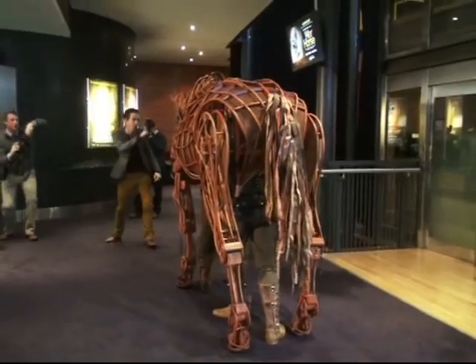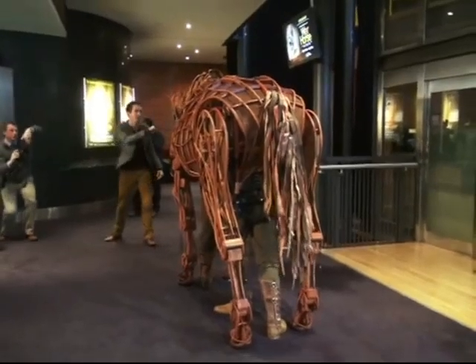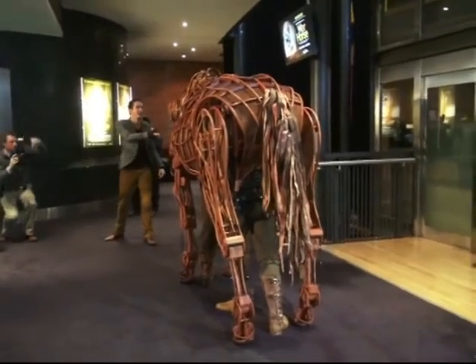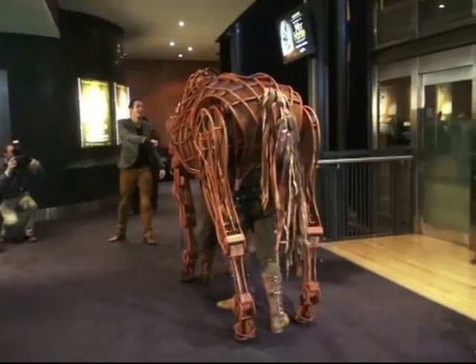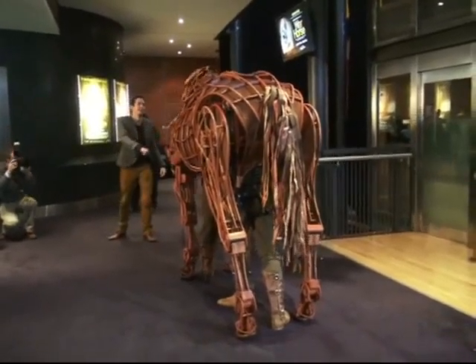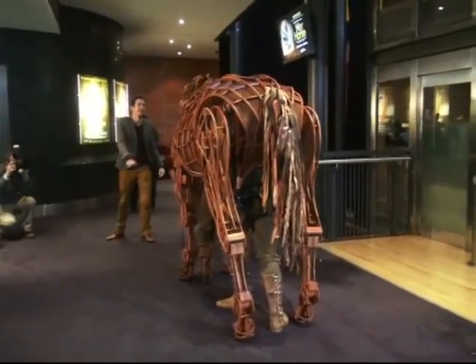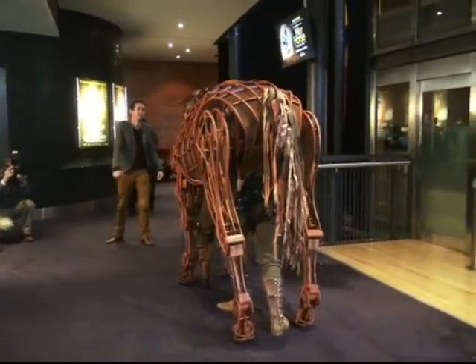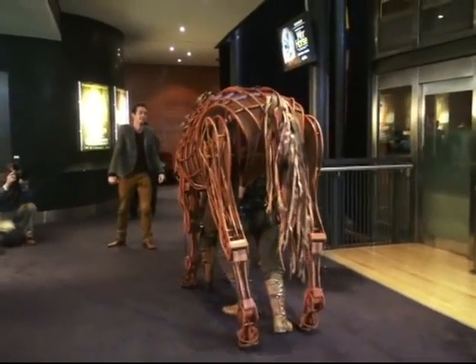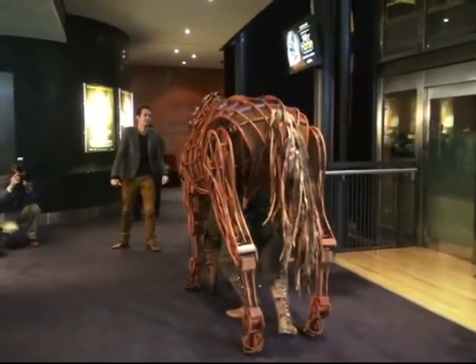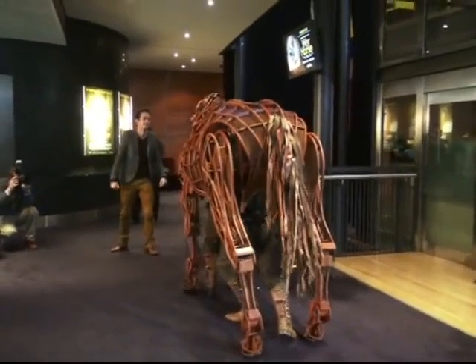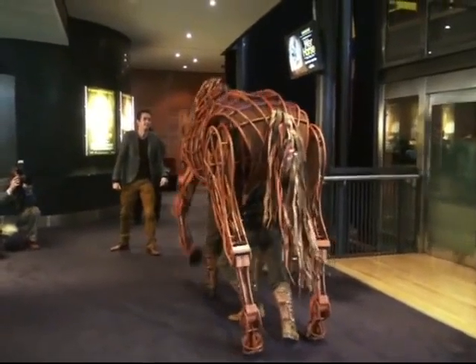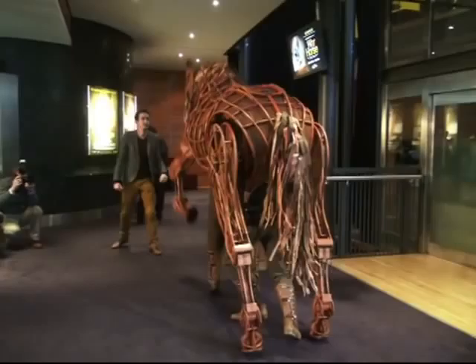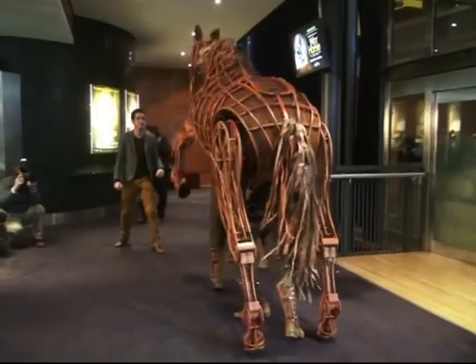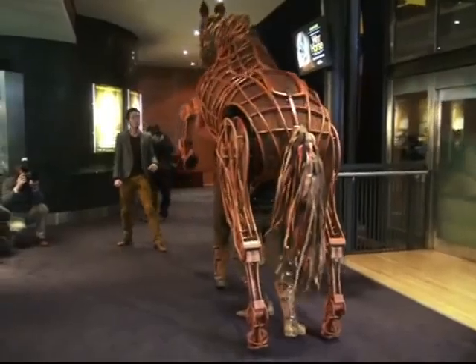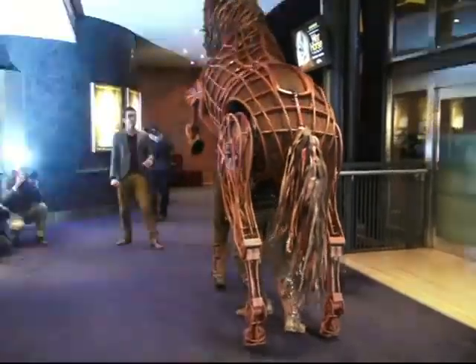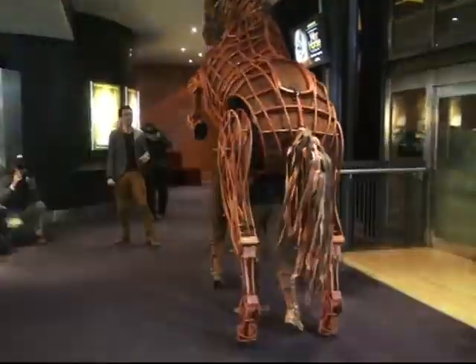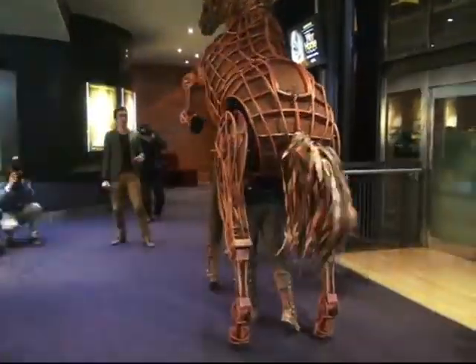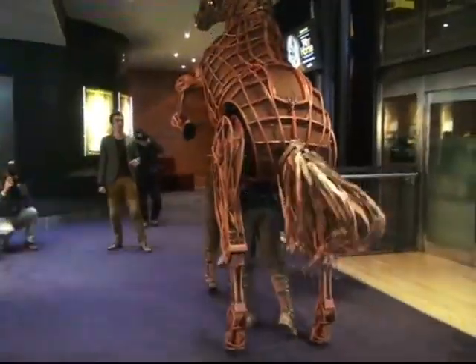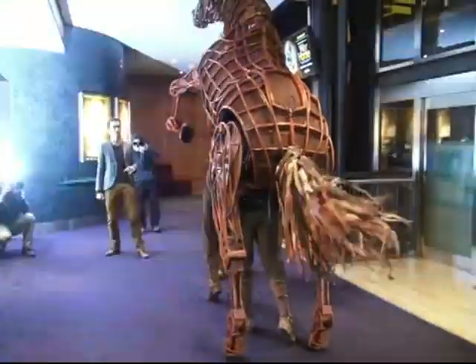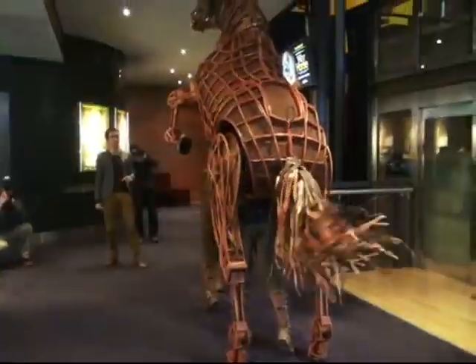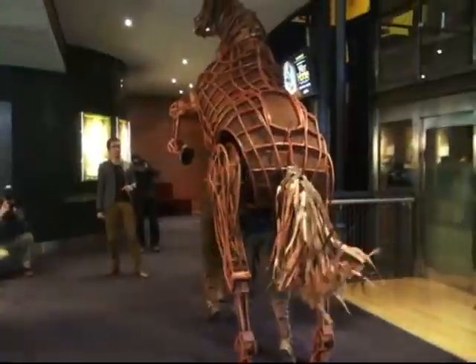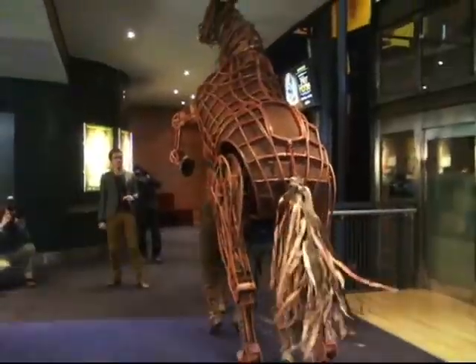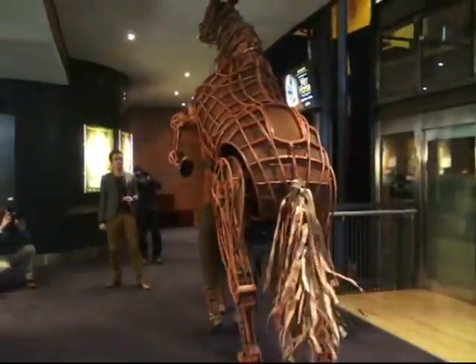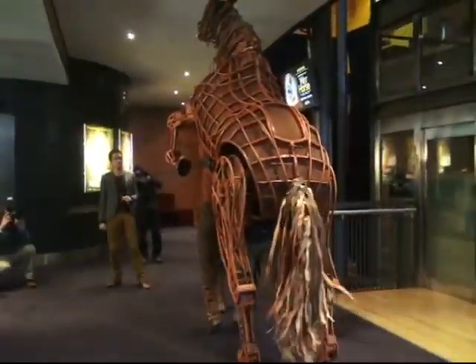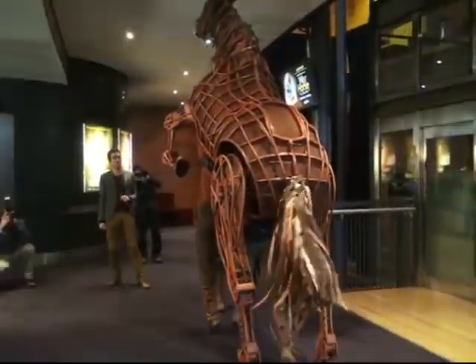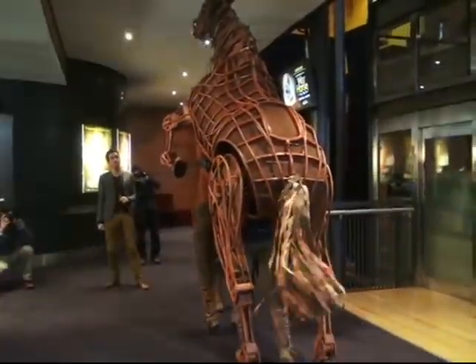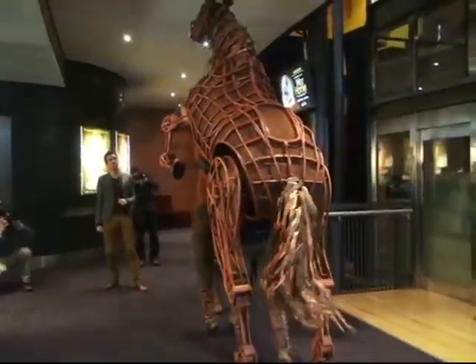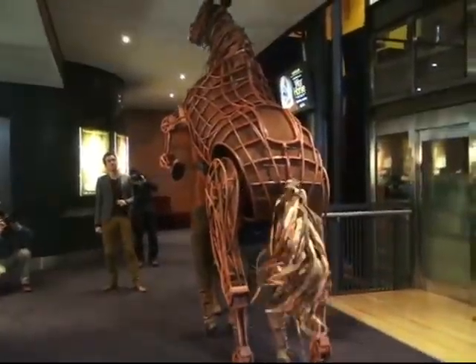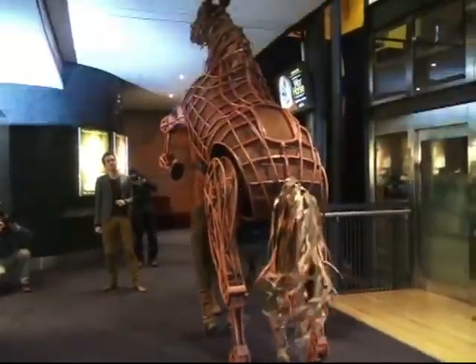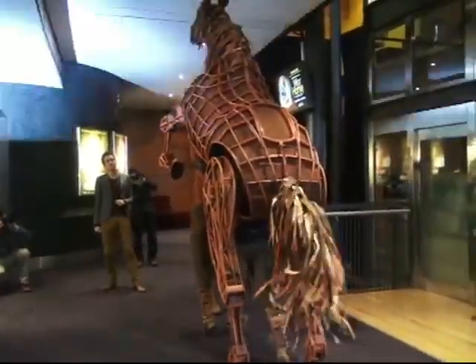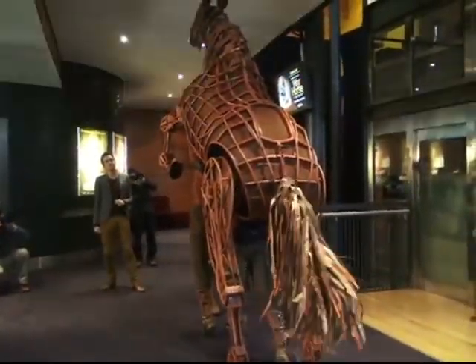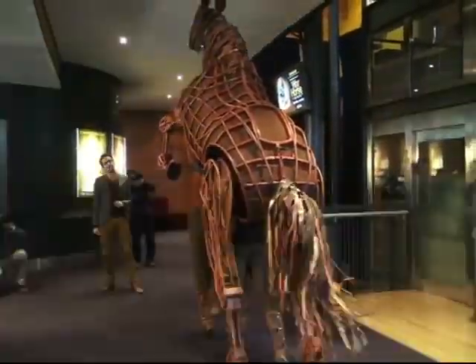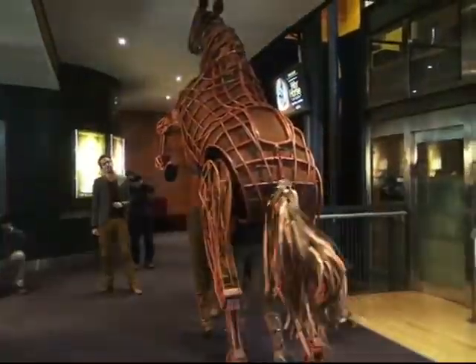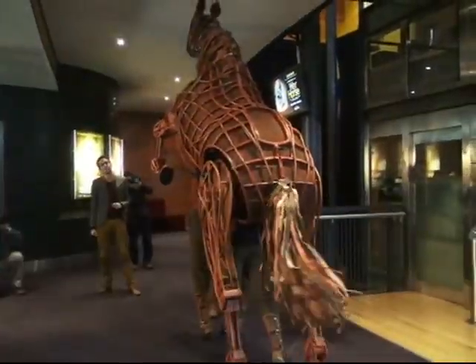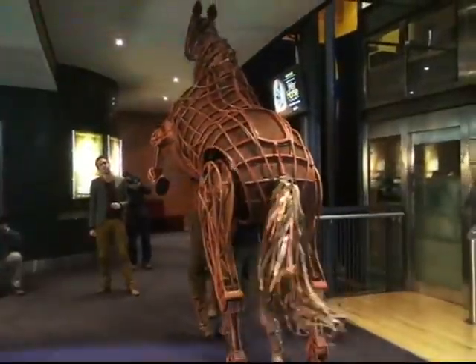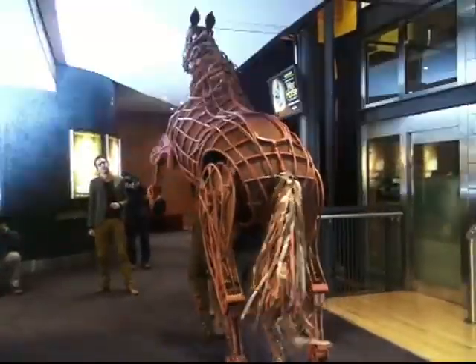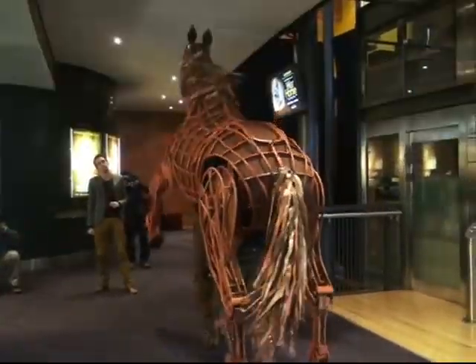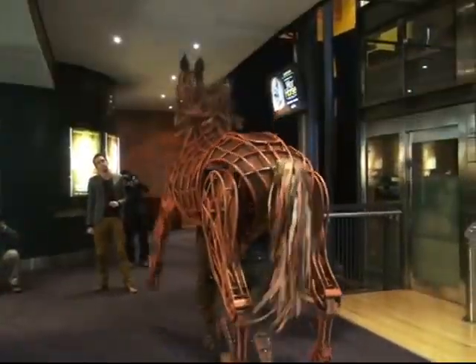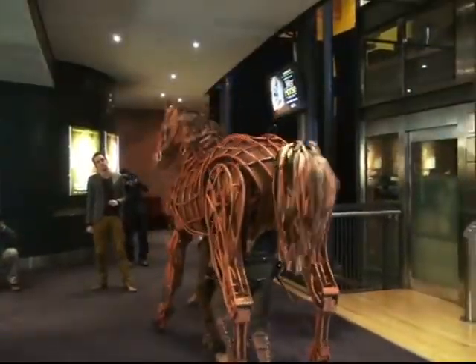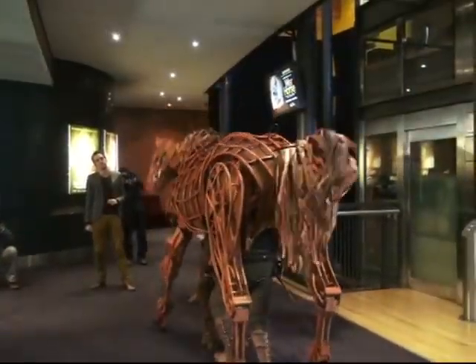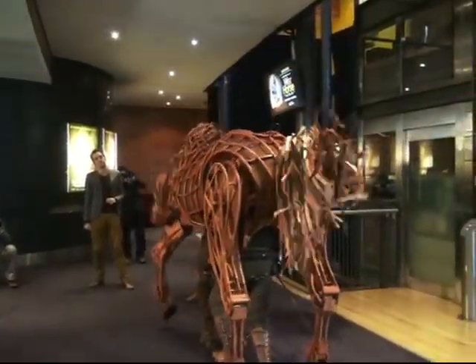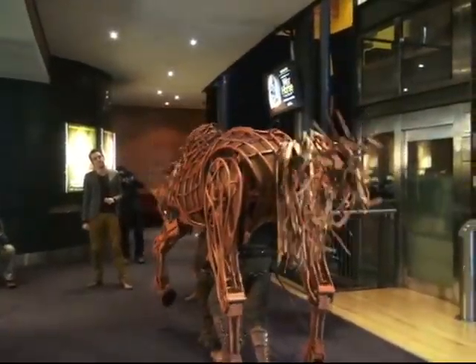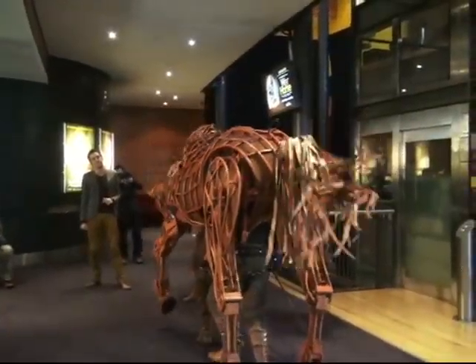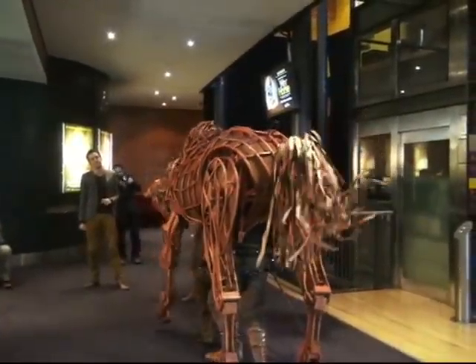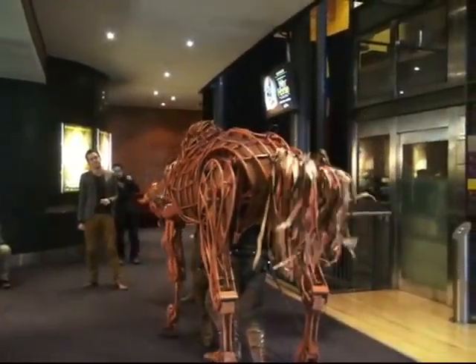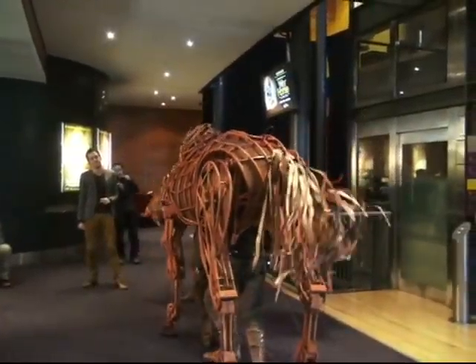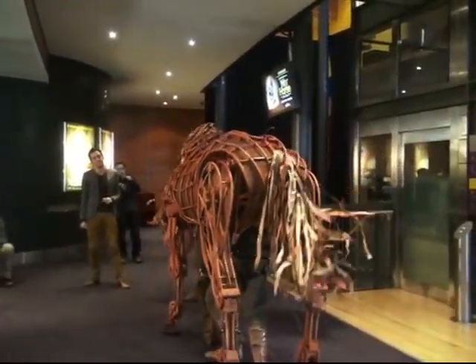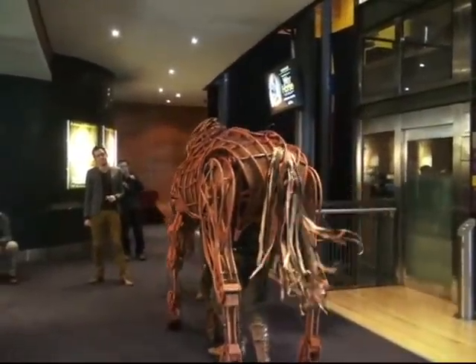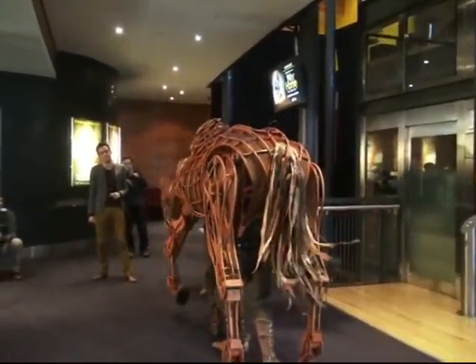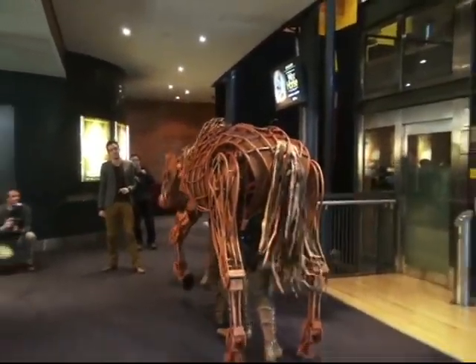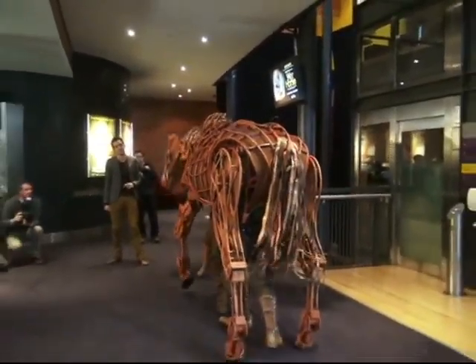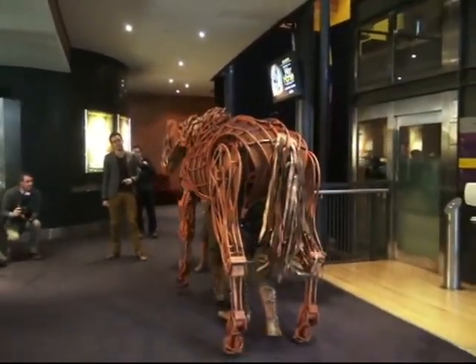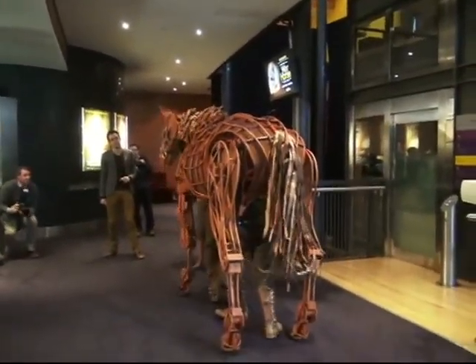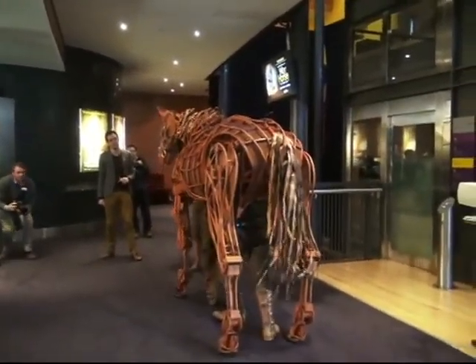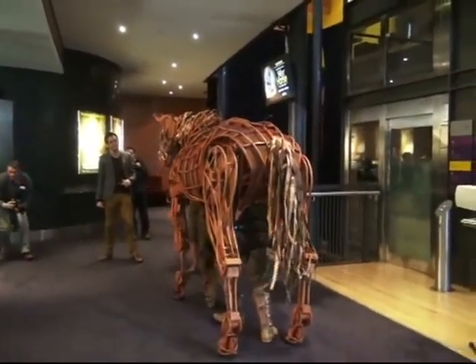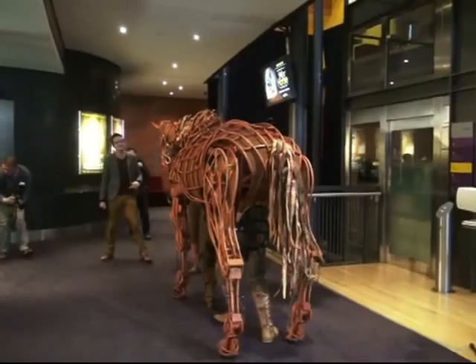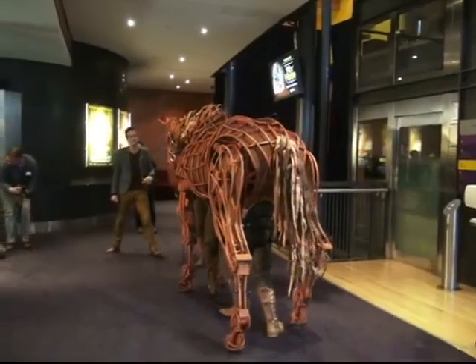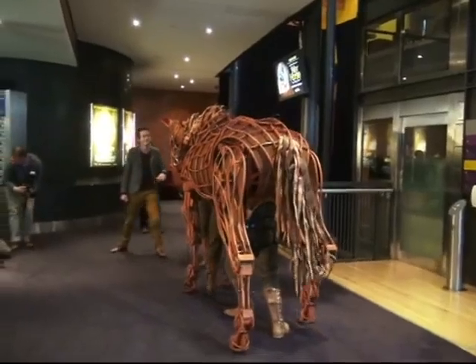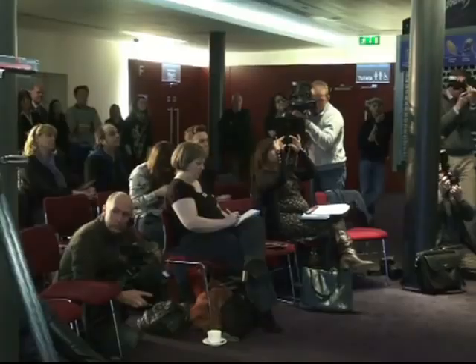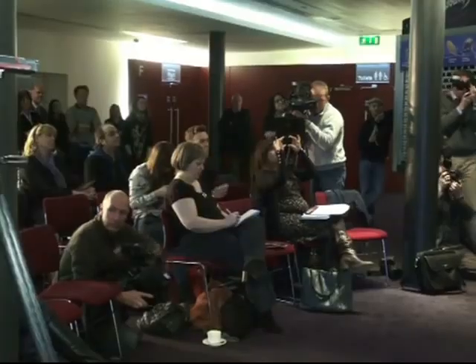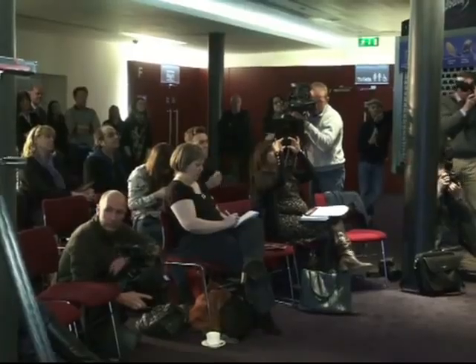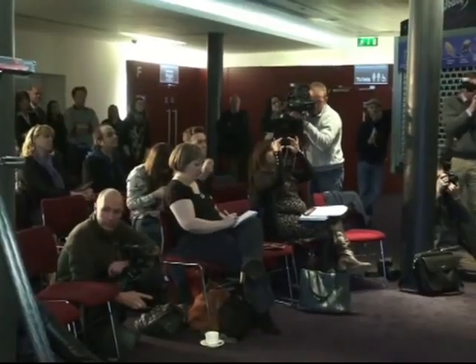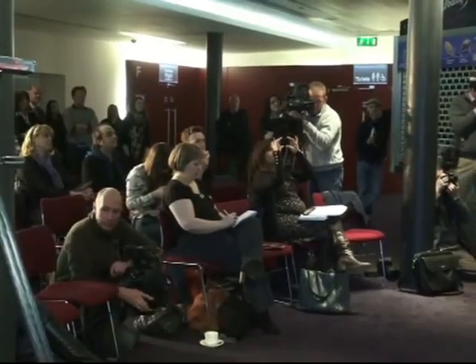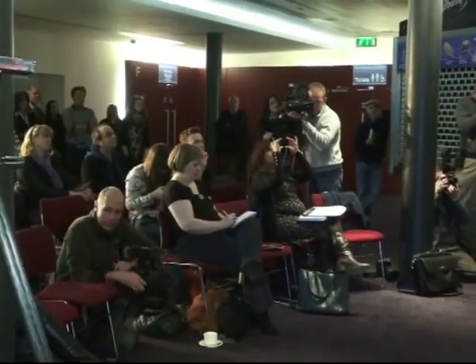Puppeteers spend two weeks of extensive training and full rehearsals, and are encouraged to visit stables to study horse behaviour.